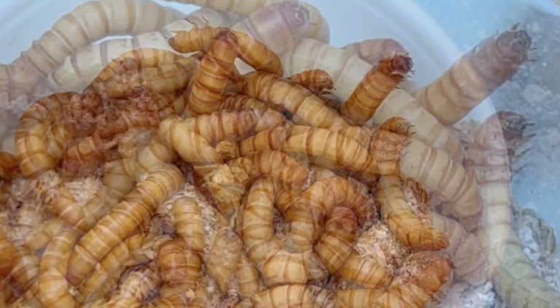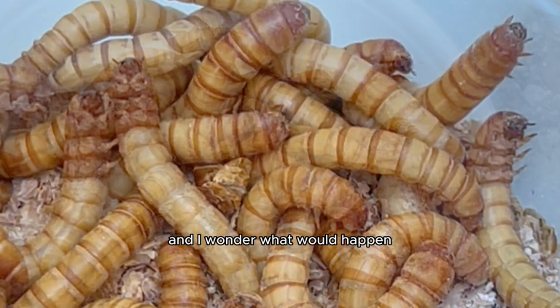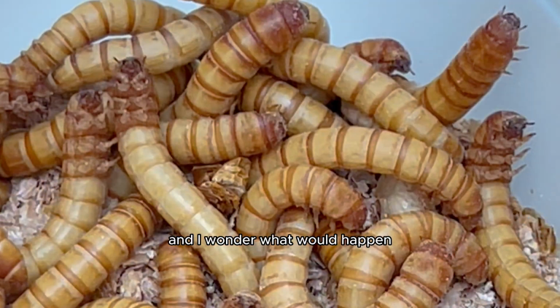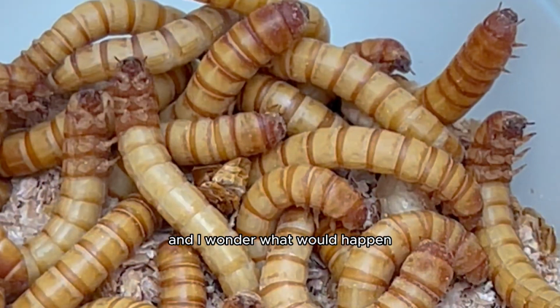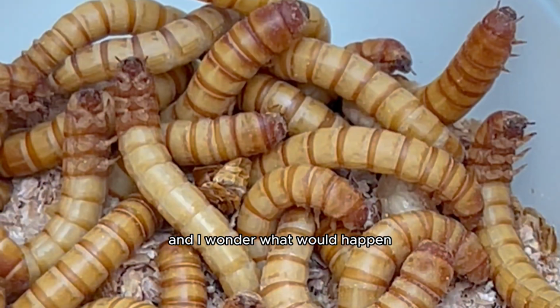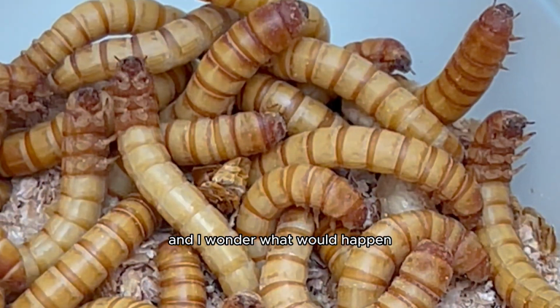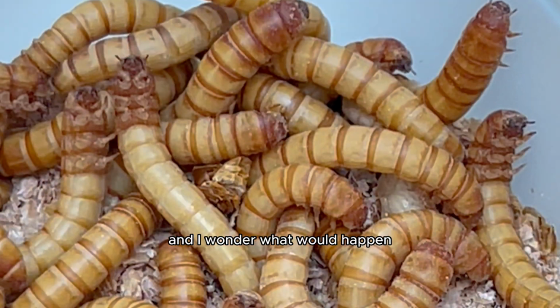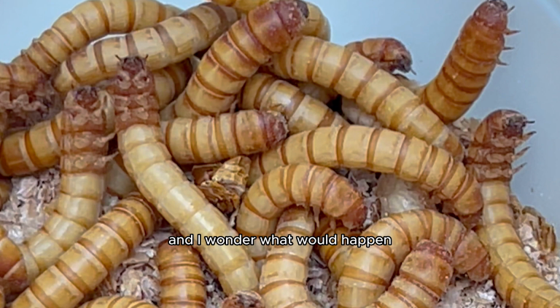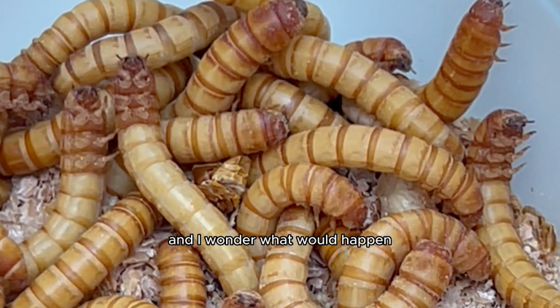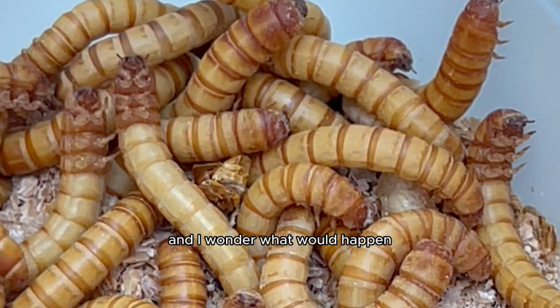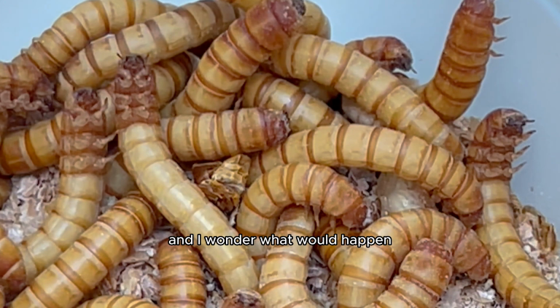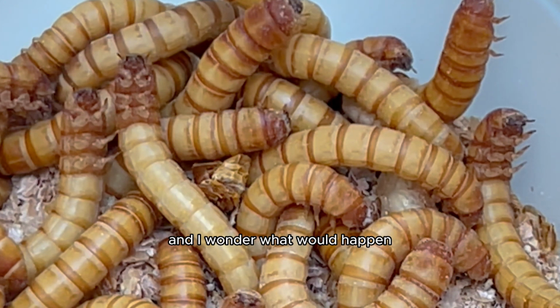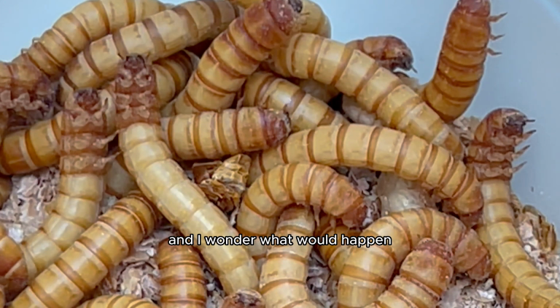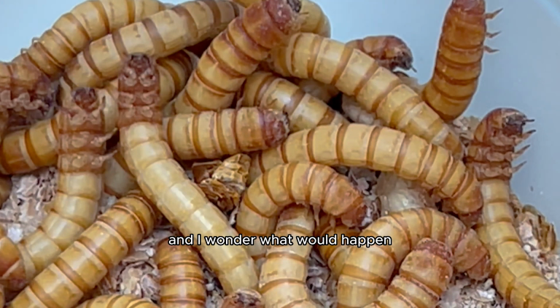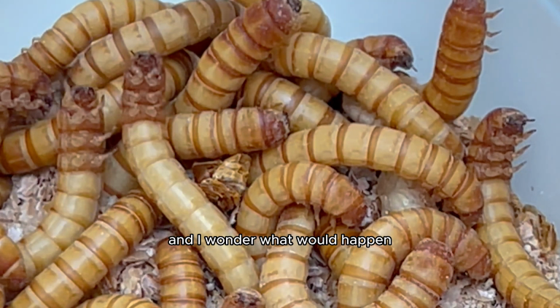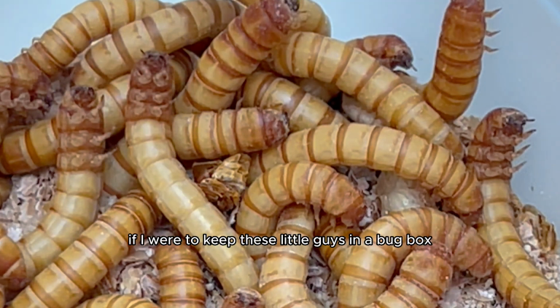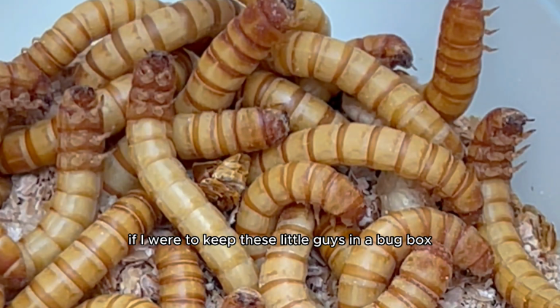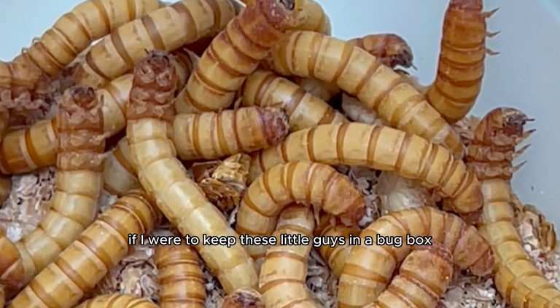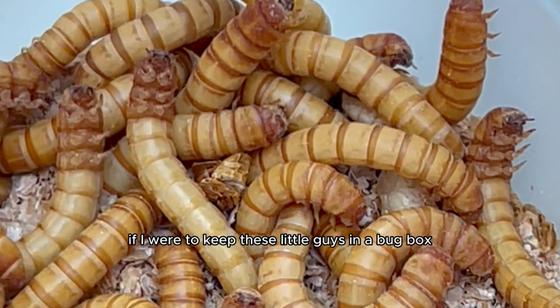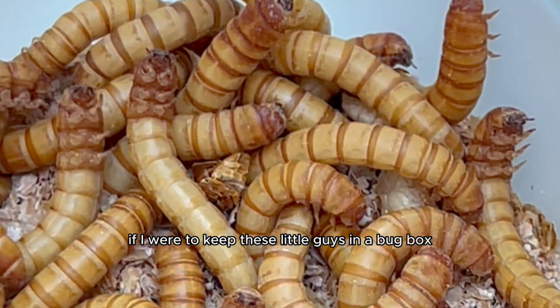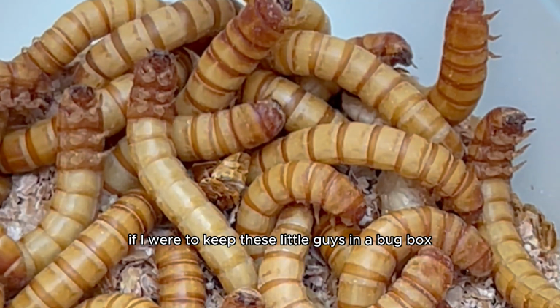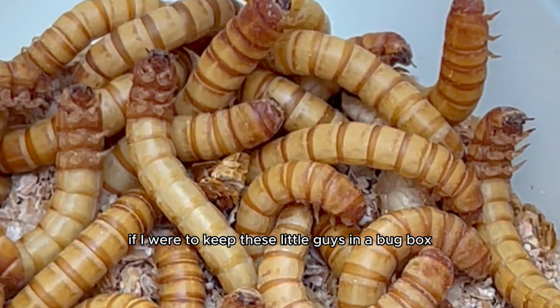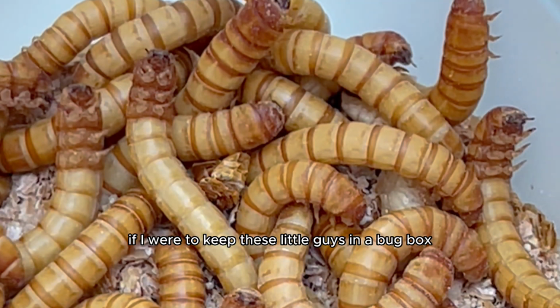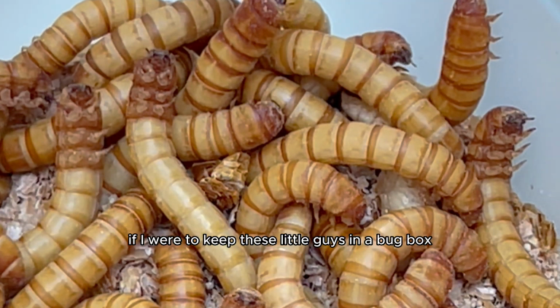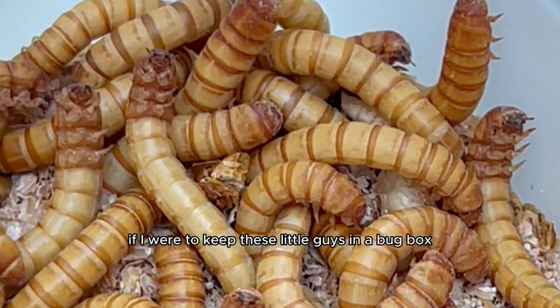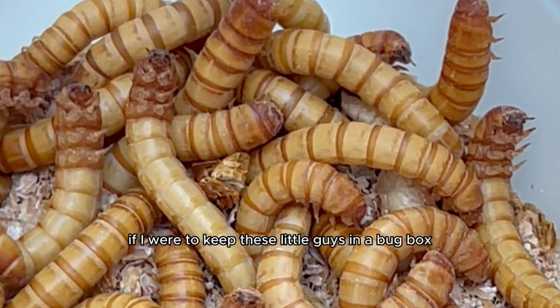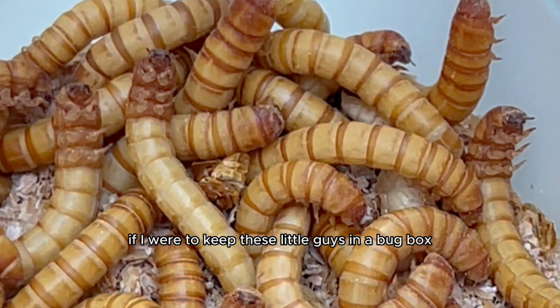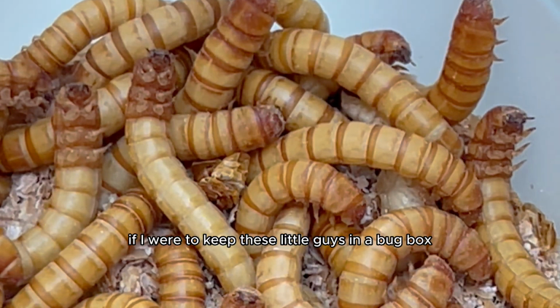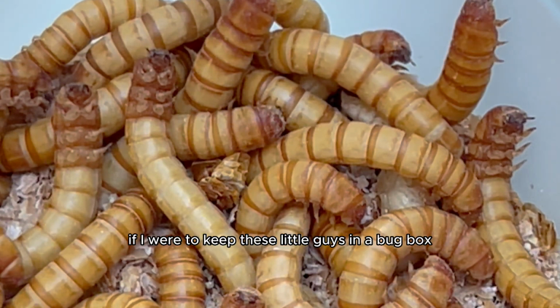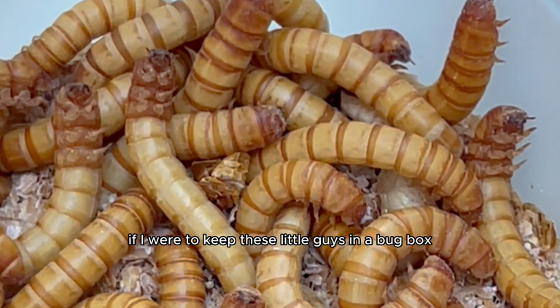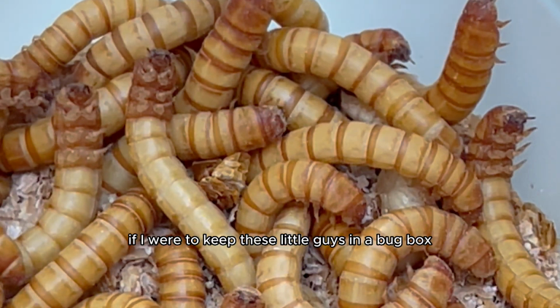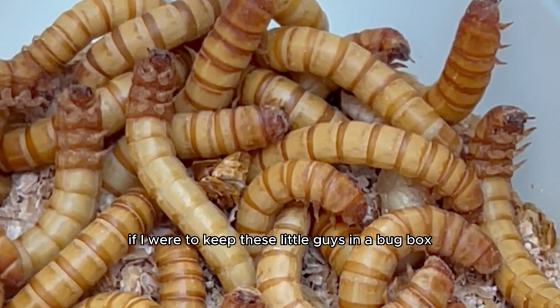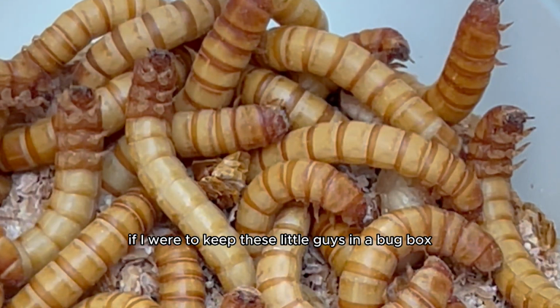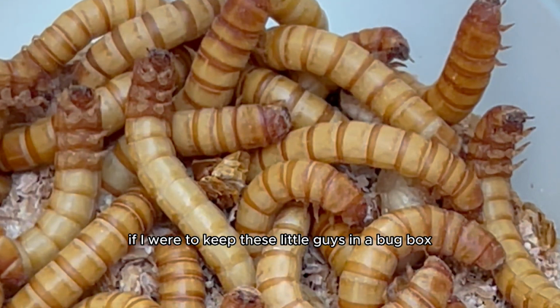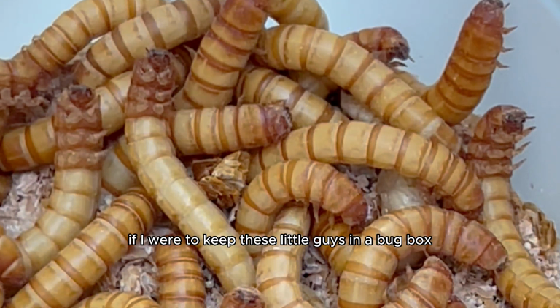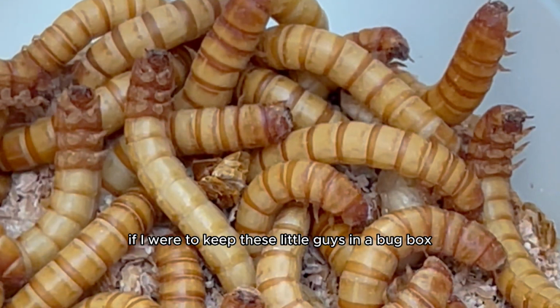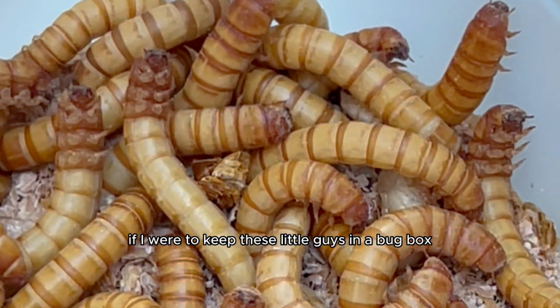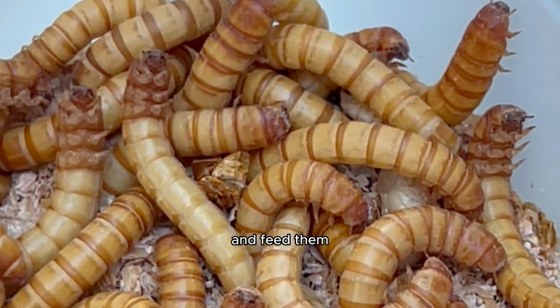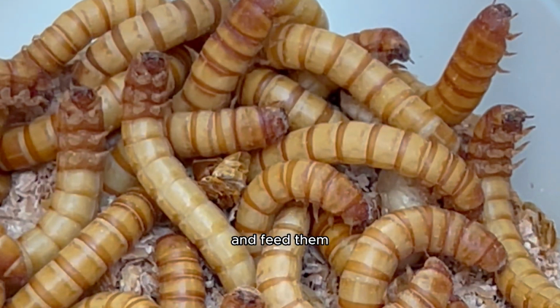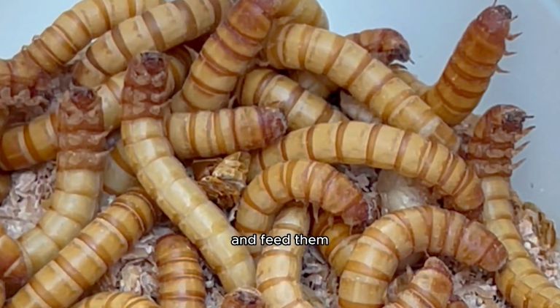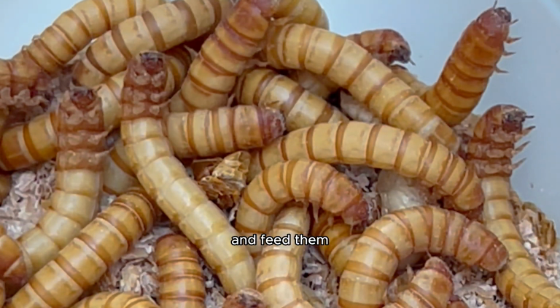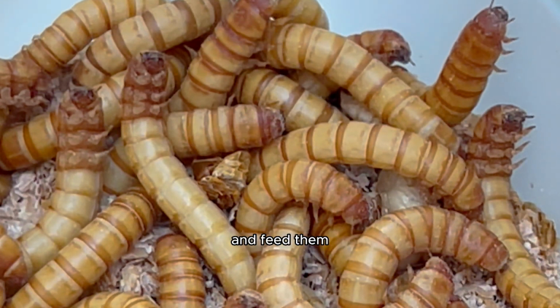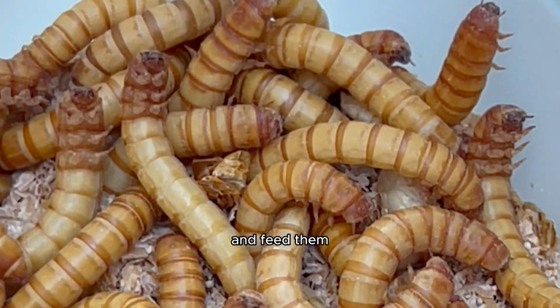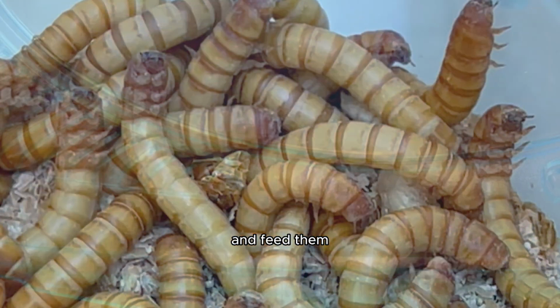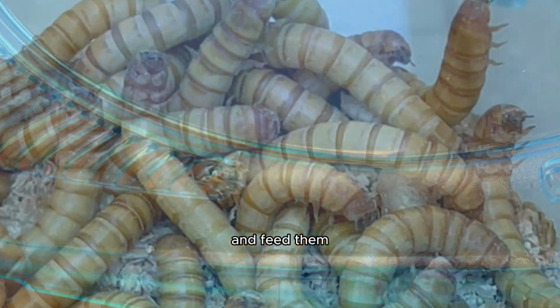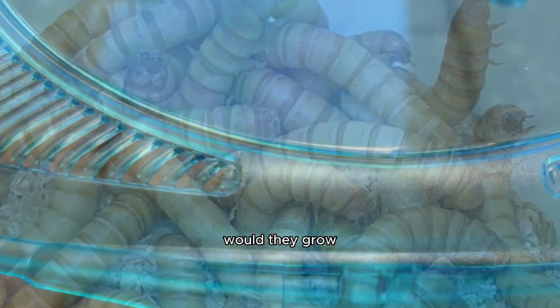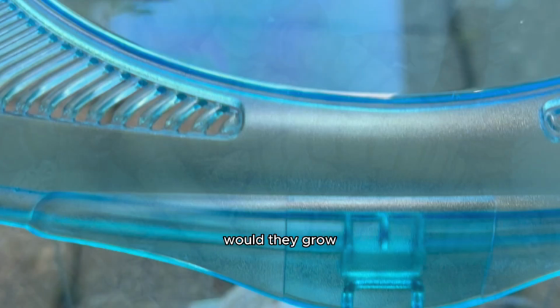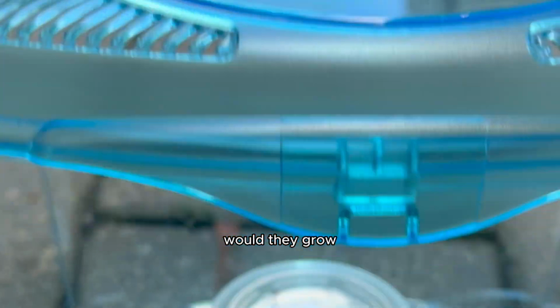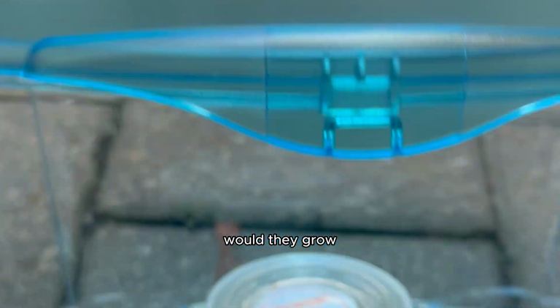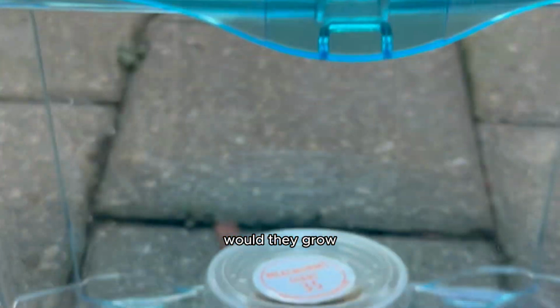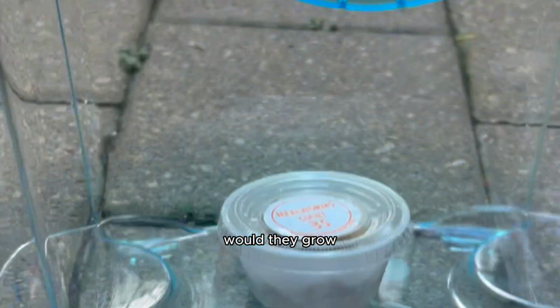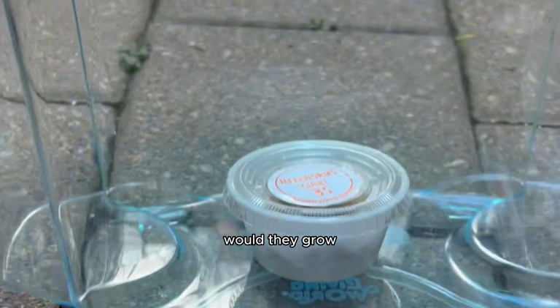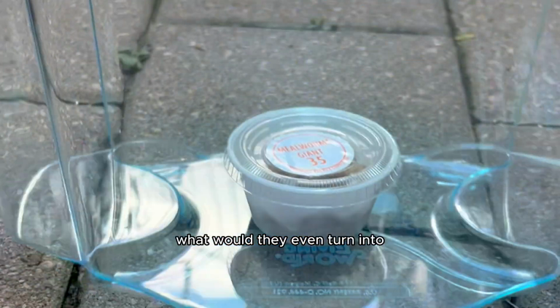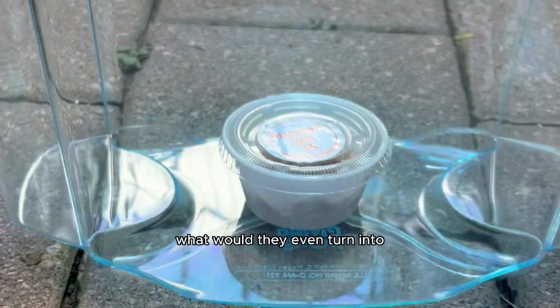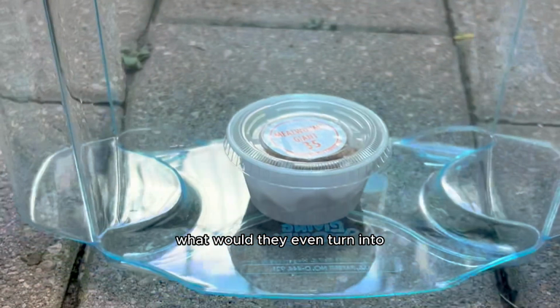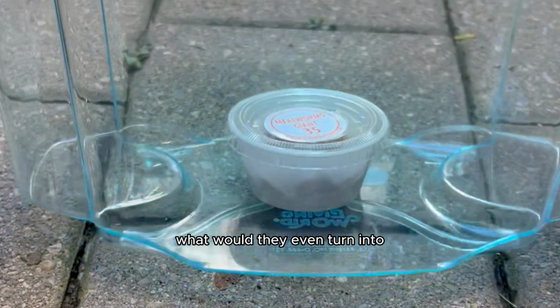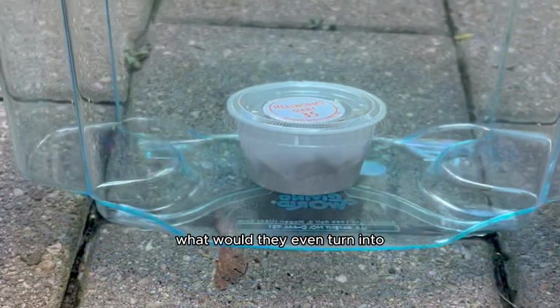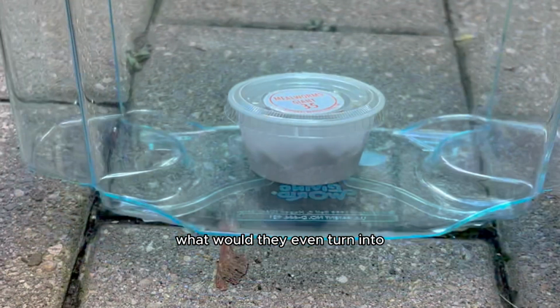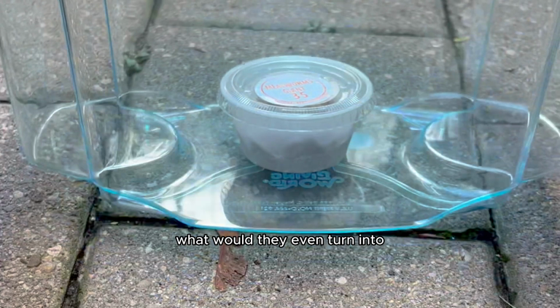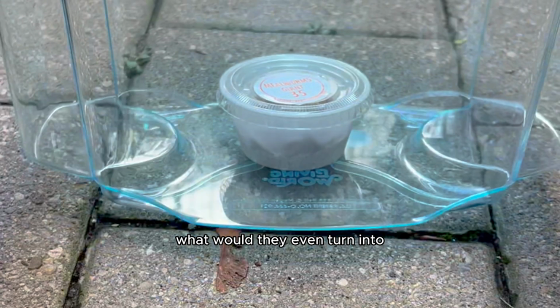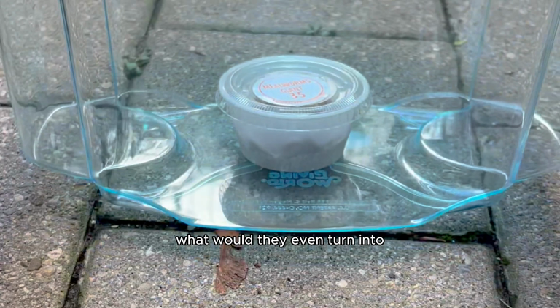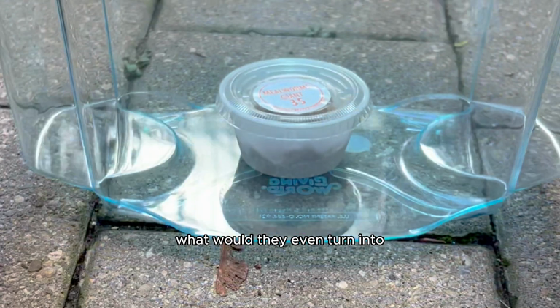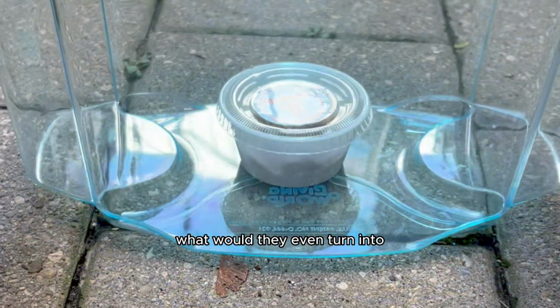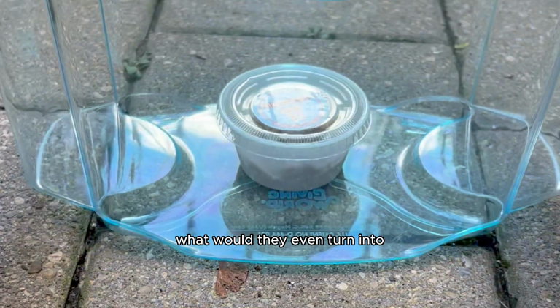I wondered what would happen if I were to keep these little guys in a bug box and feed them. Would they grow? What would they even turn into?